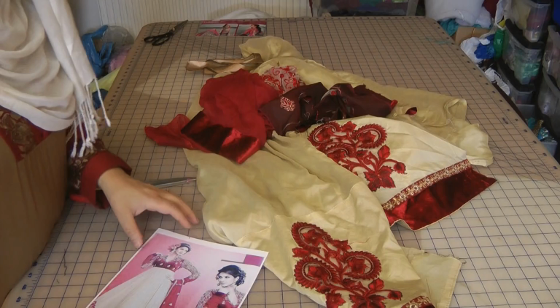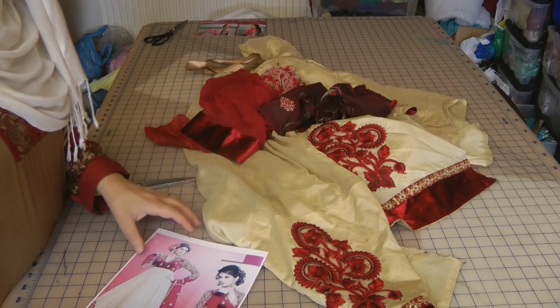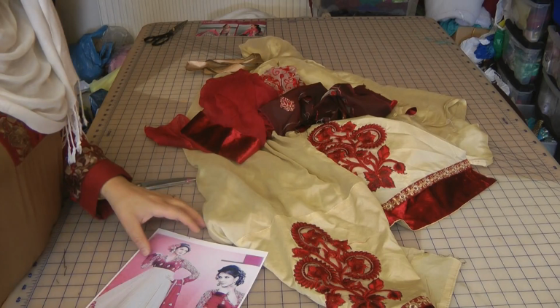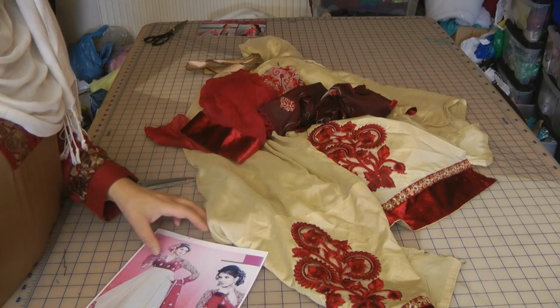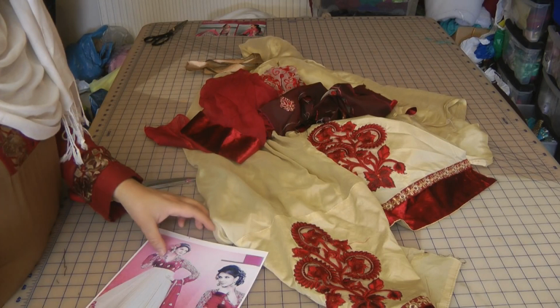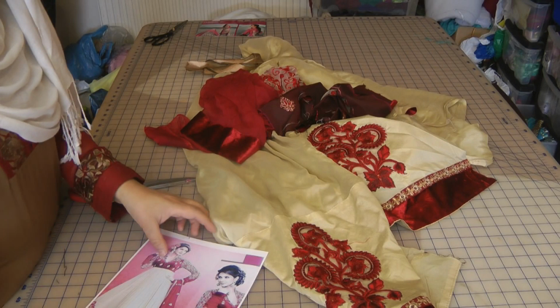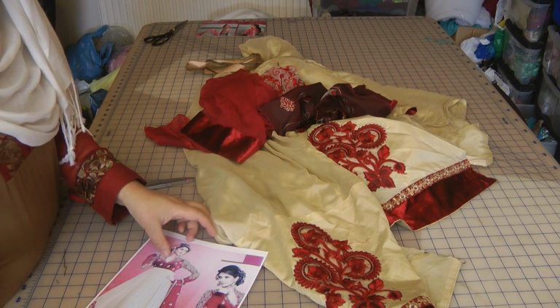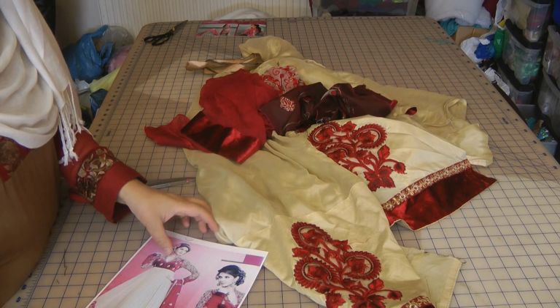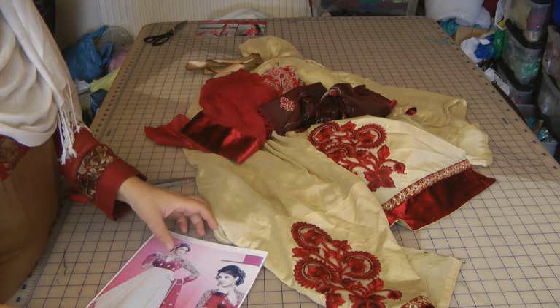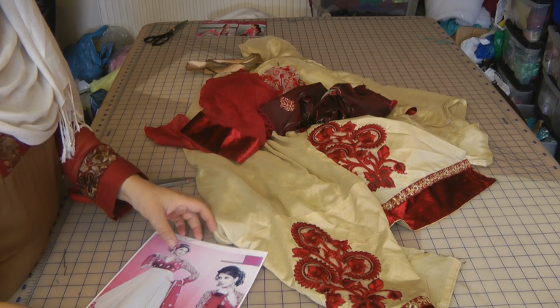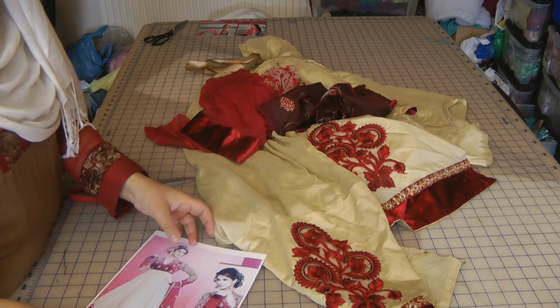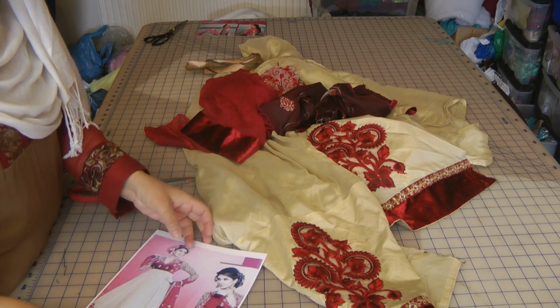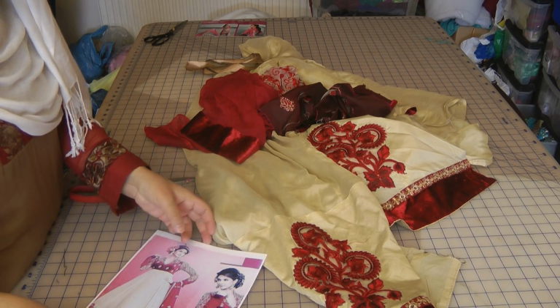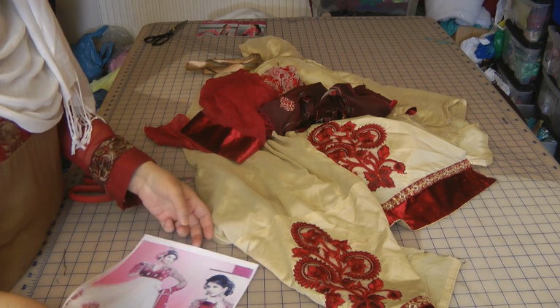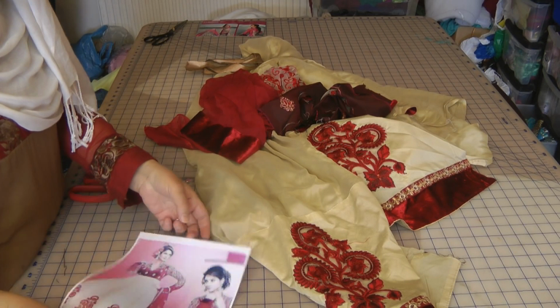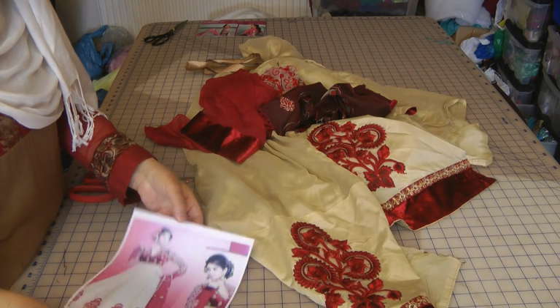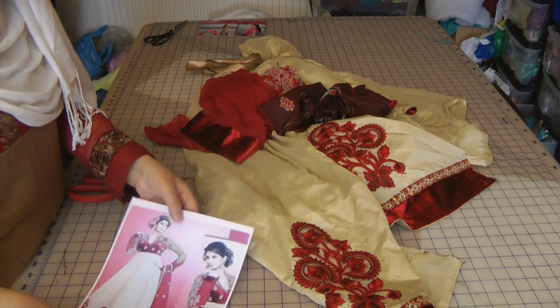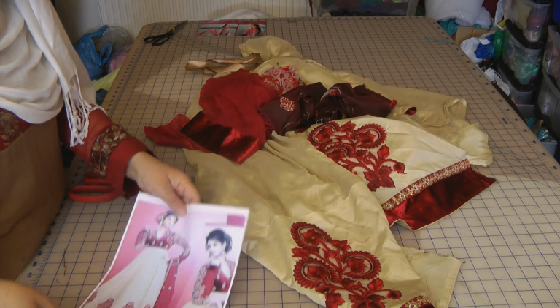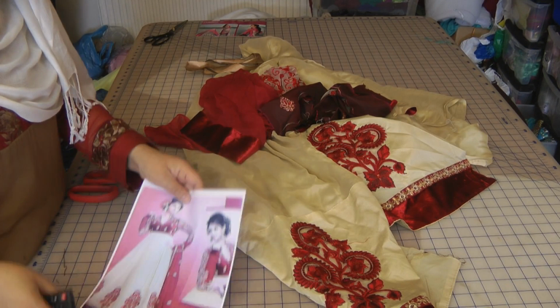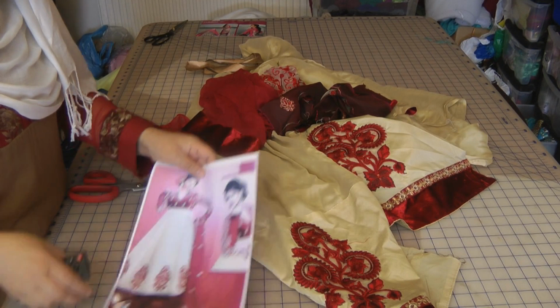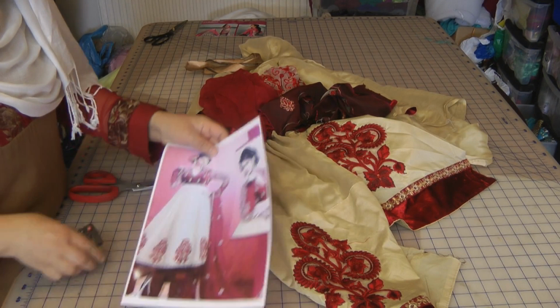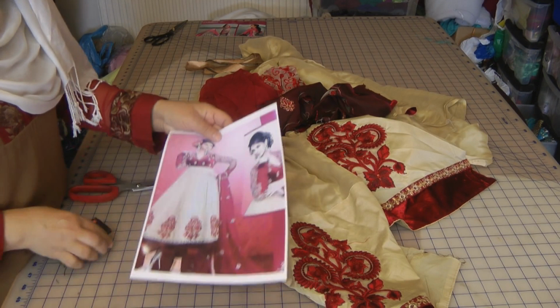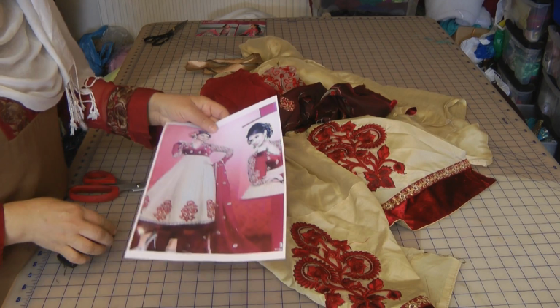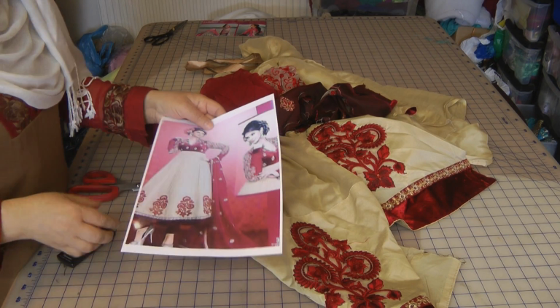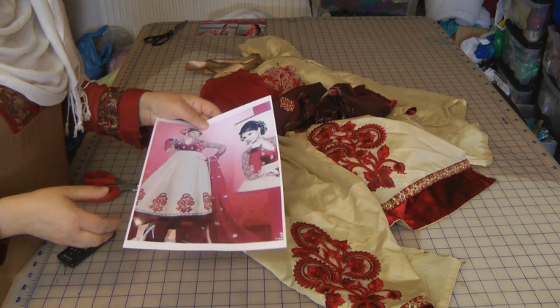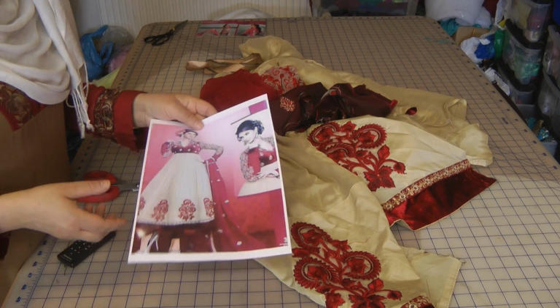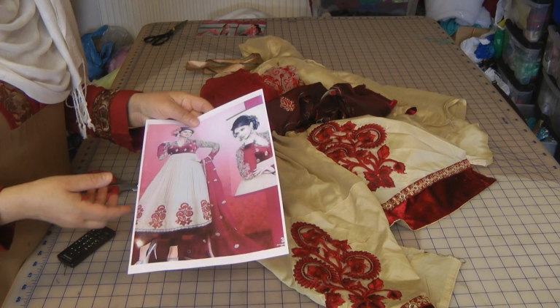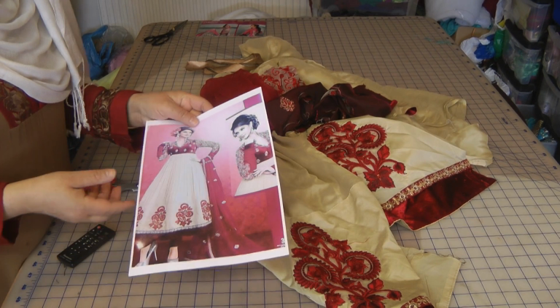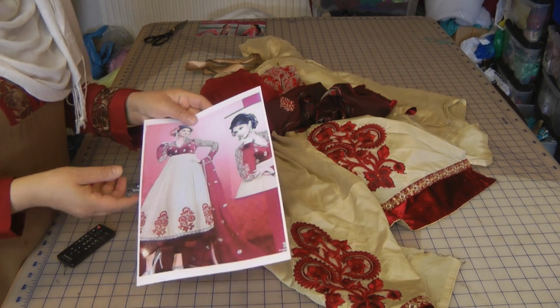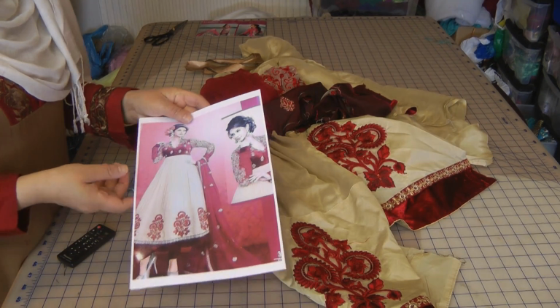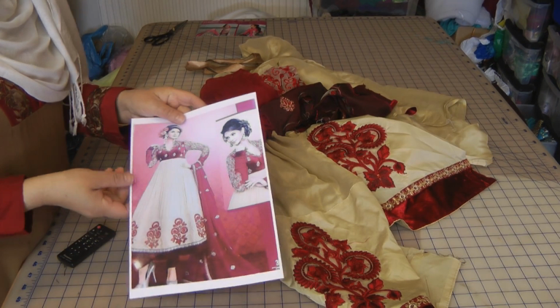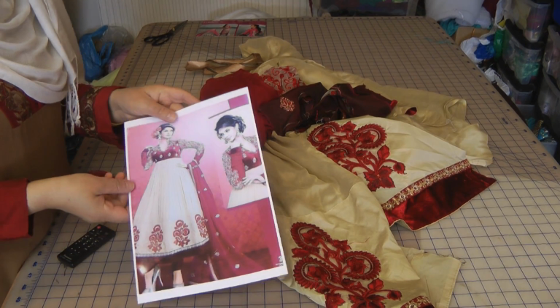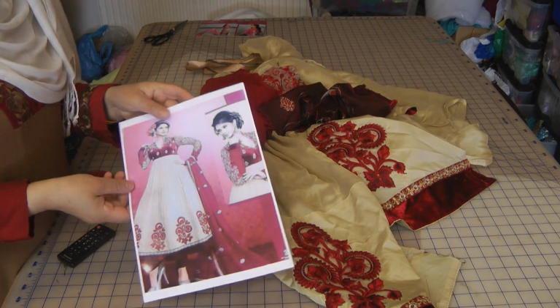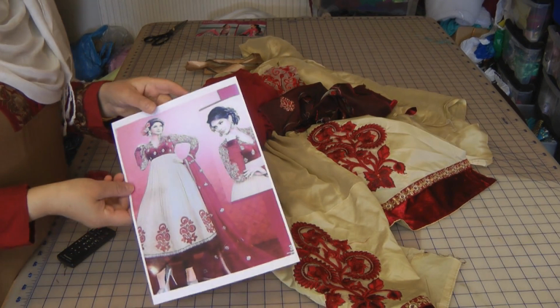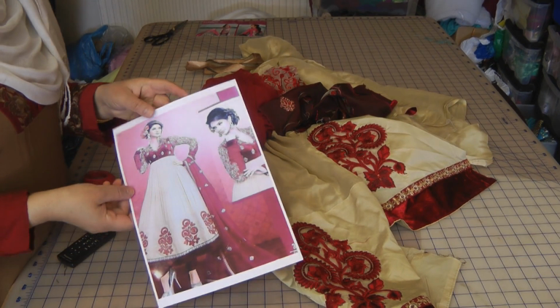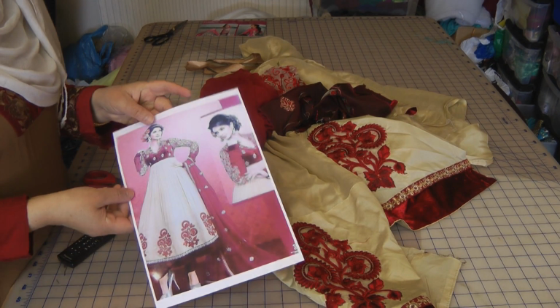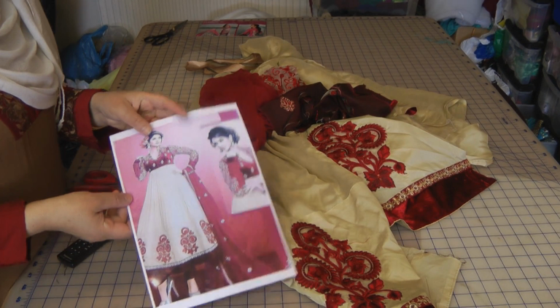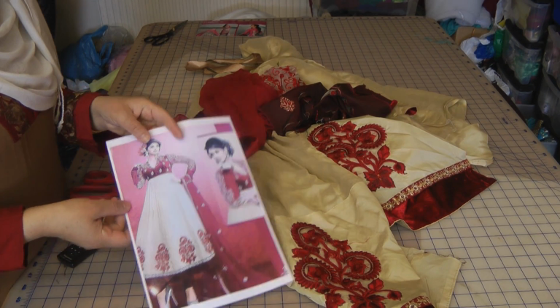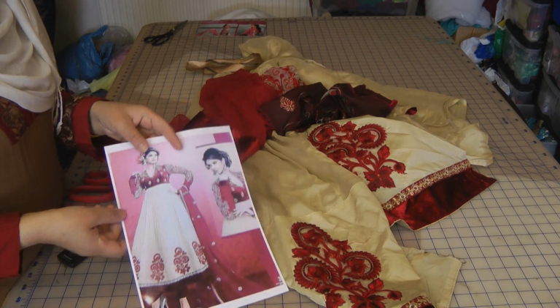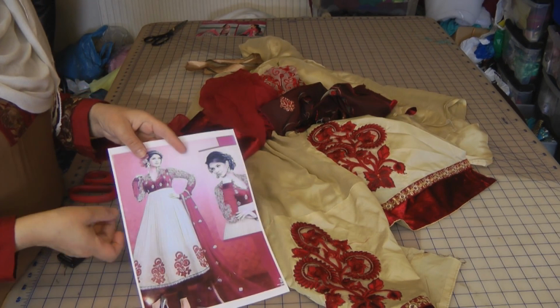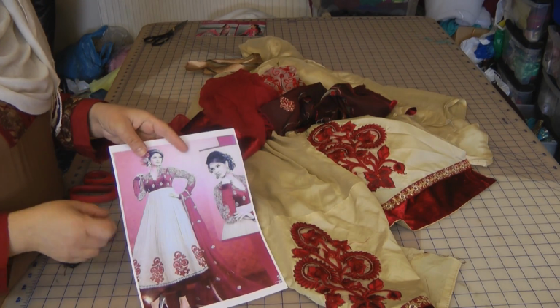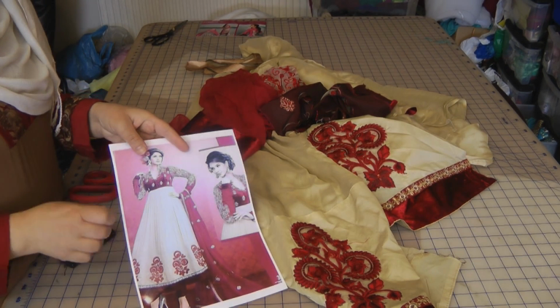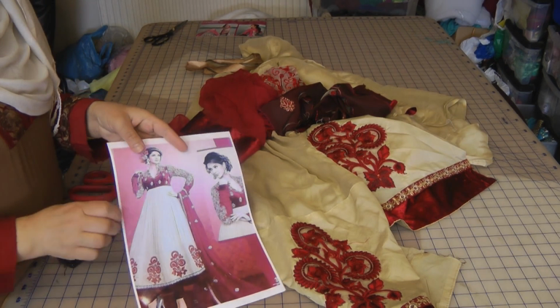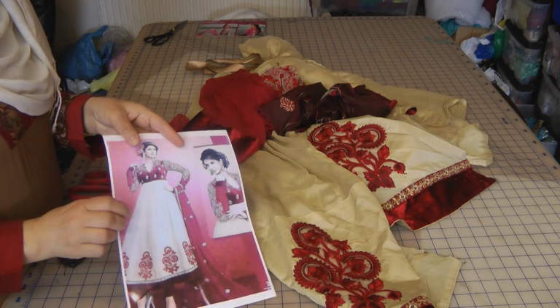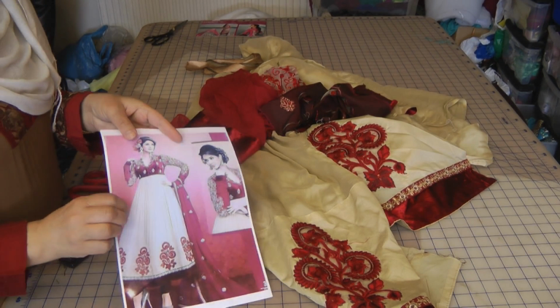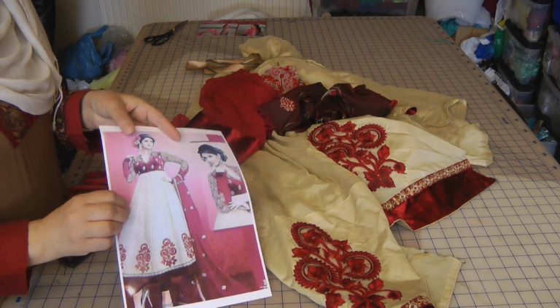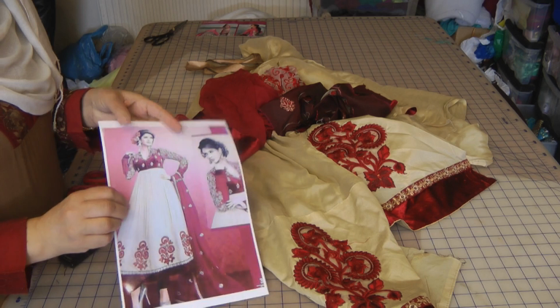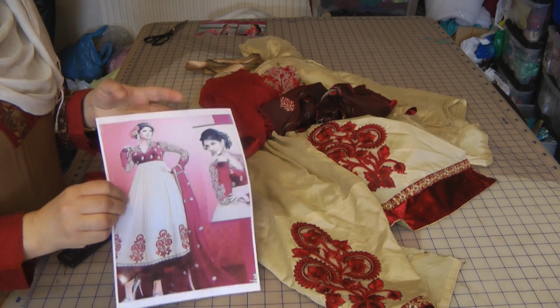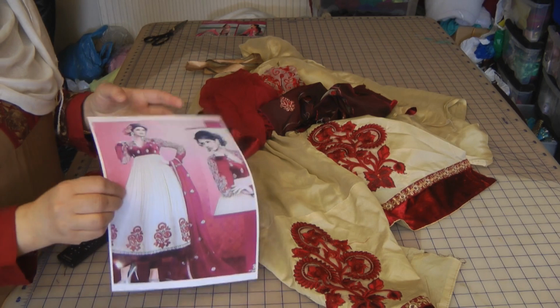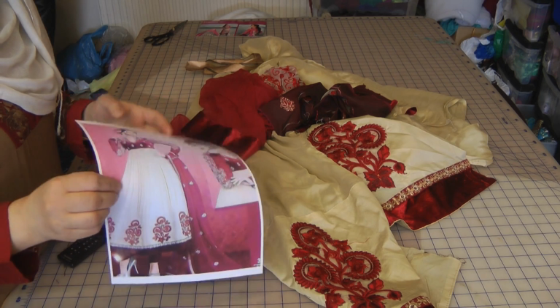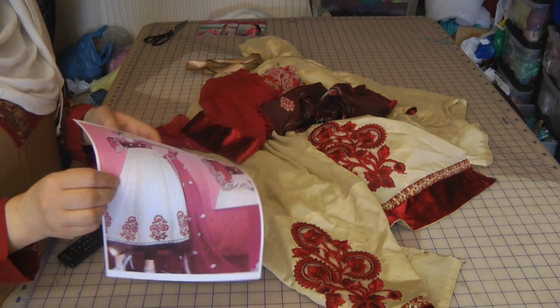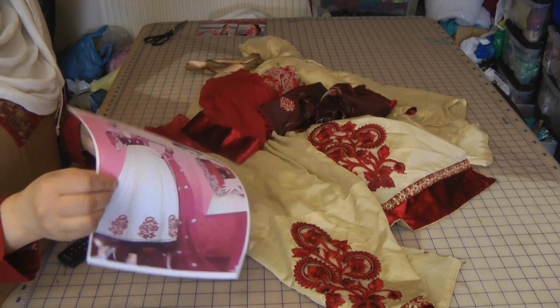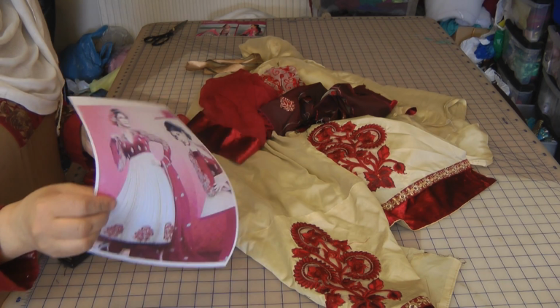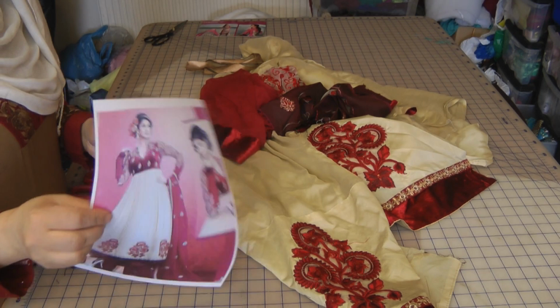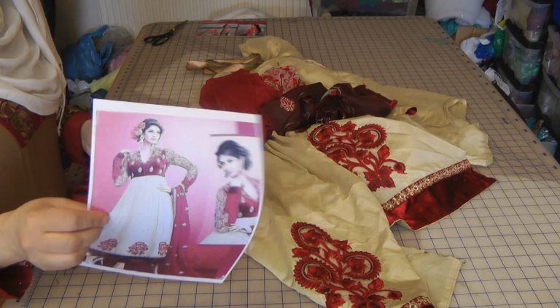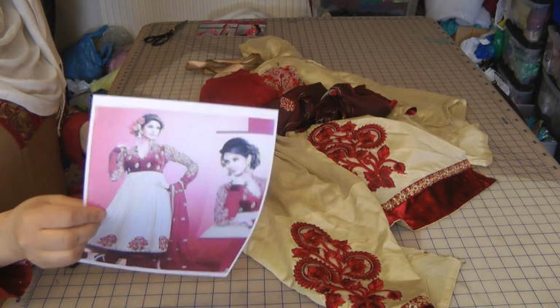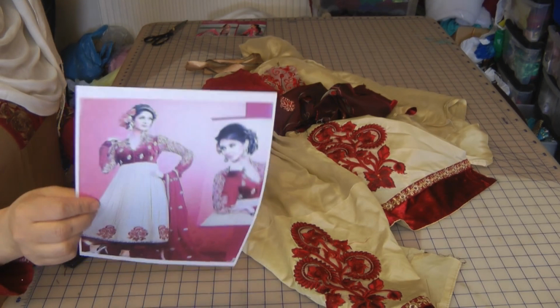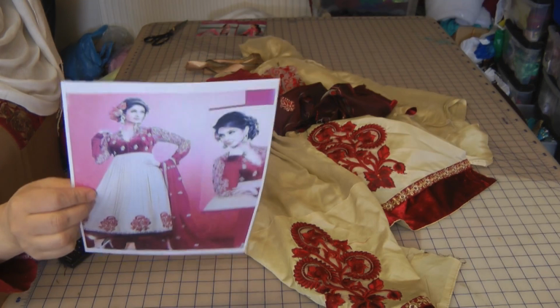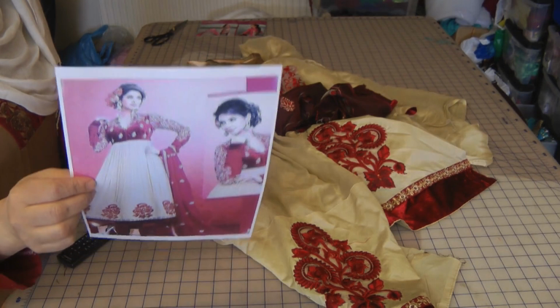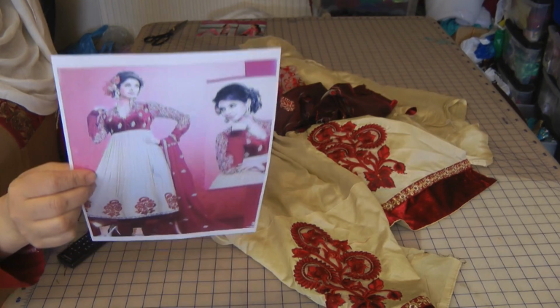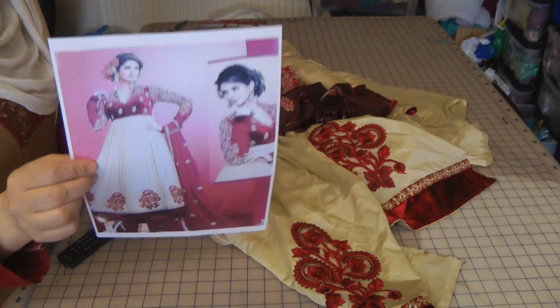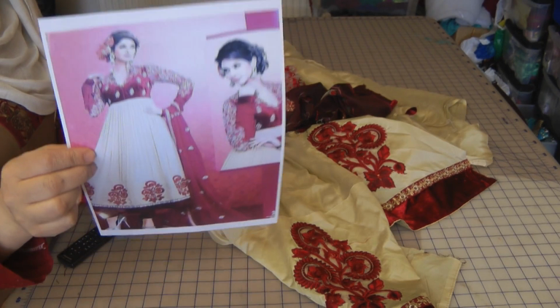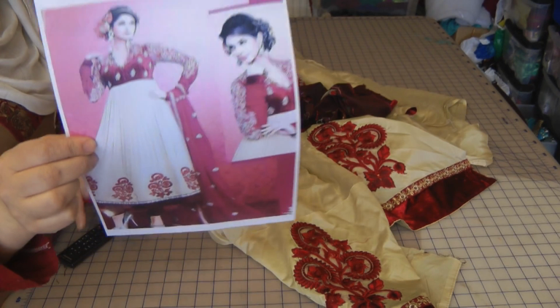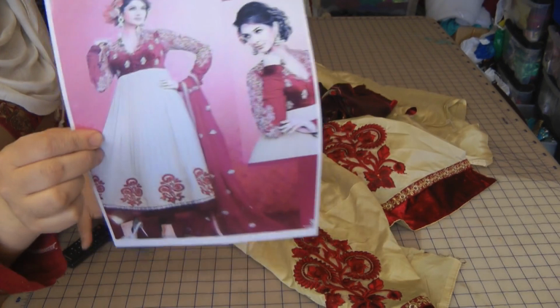Hello and welcome to Jansom Solutions. Today we're going to do a tutorial on a baby doll dress.